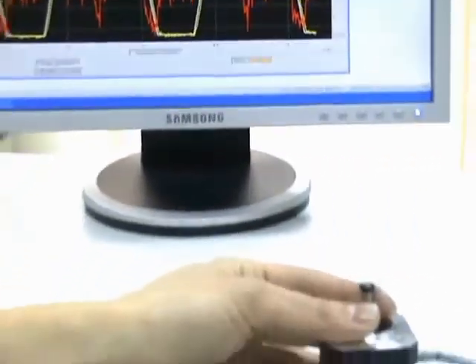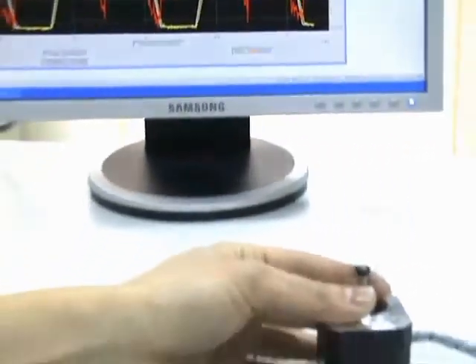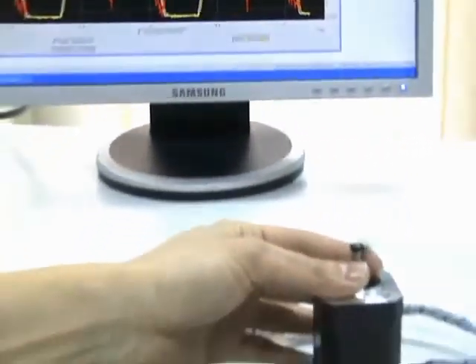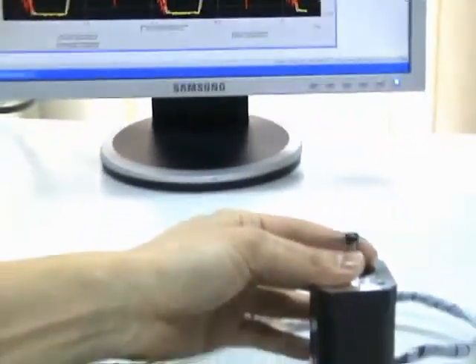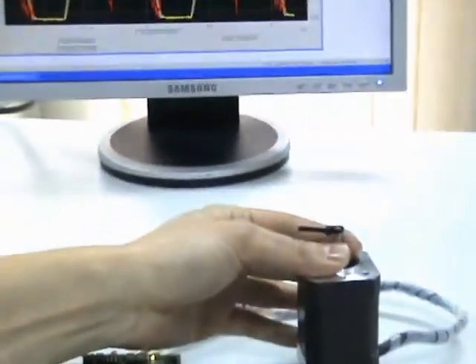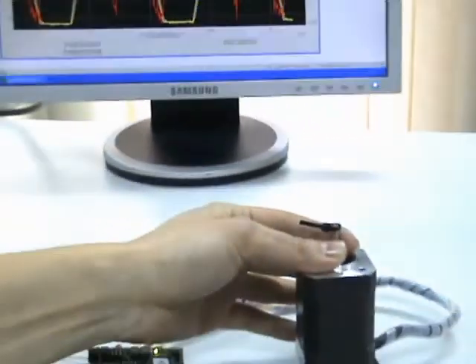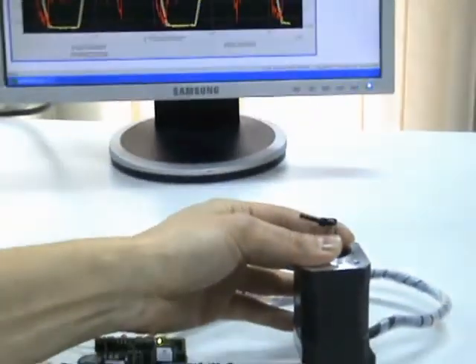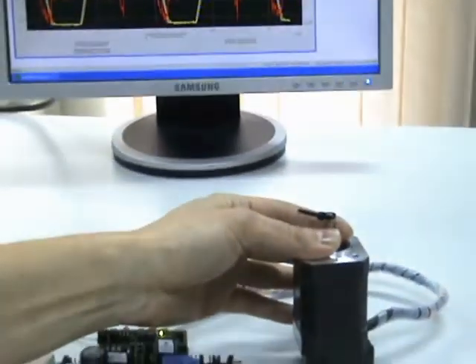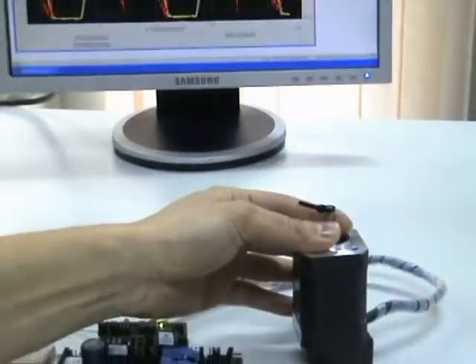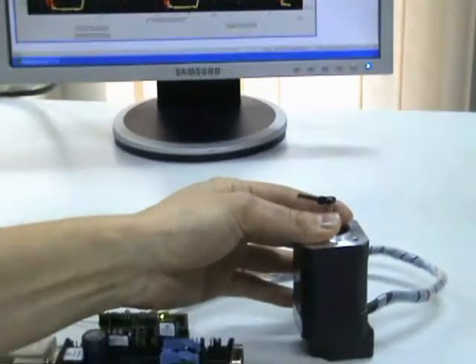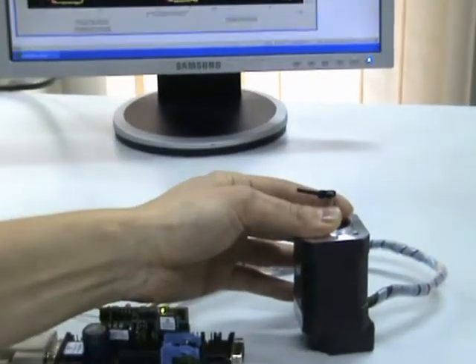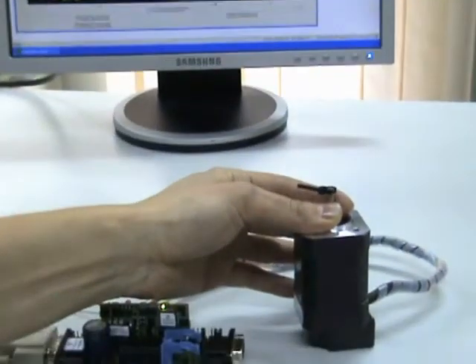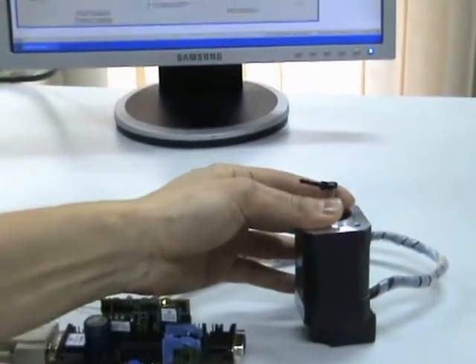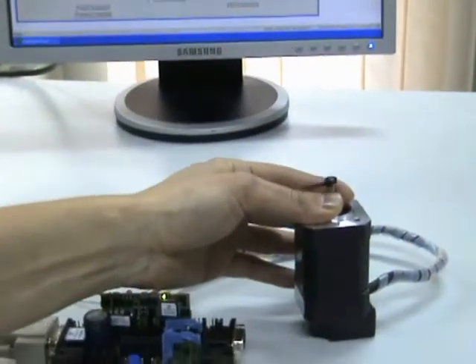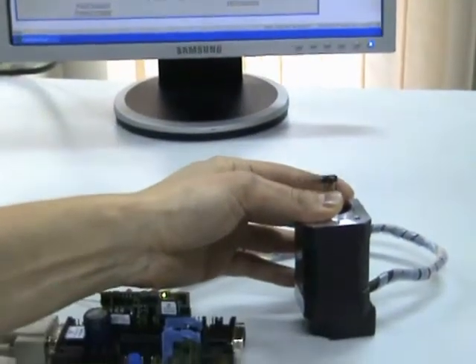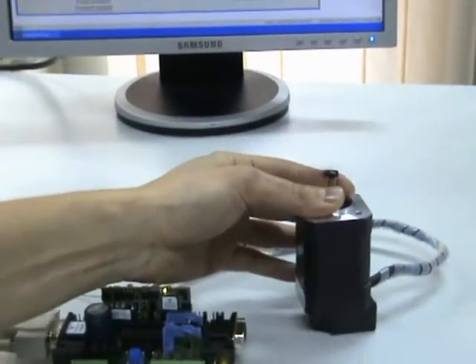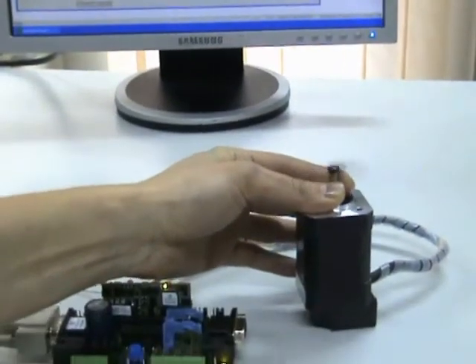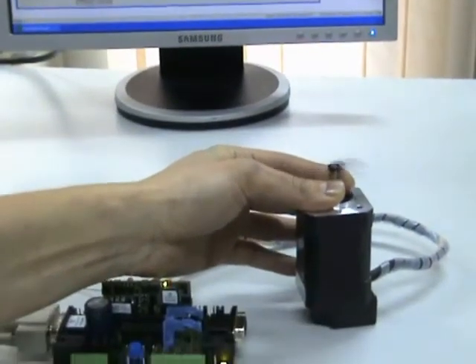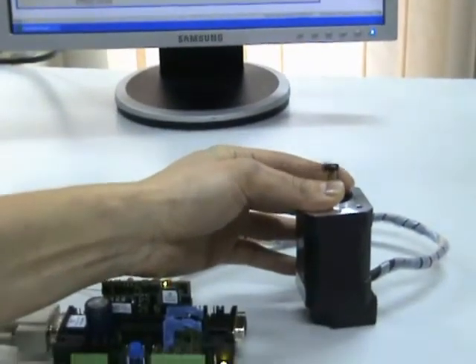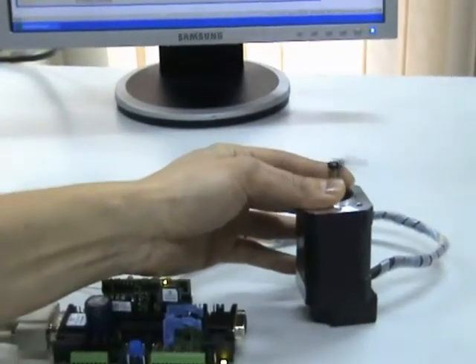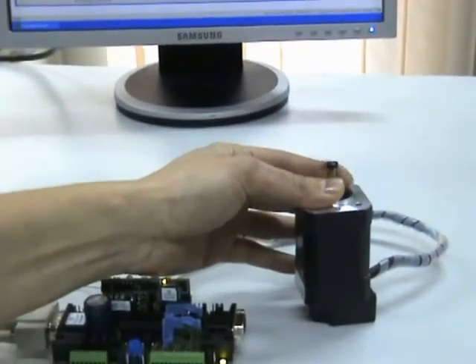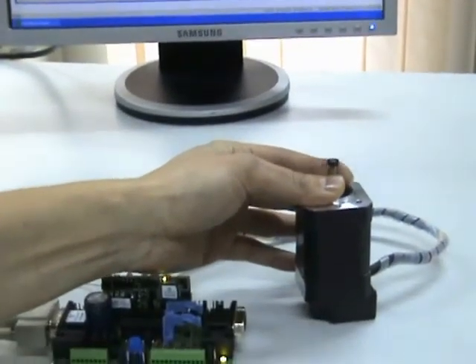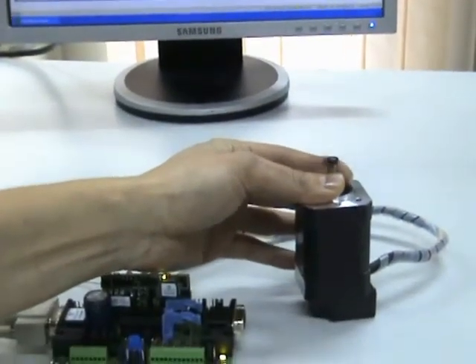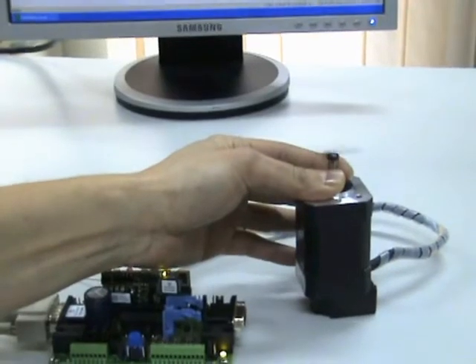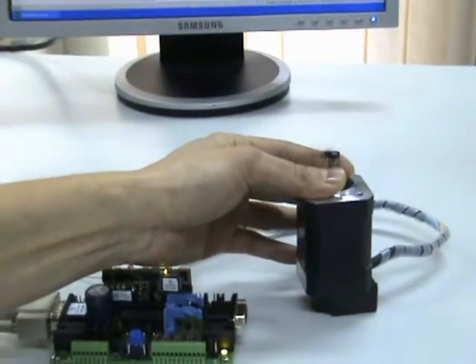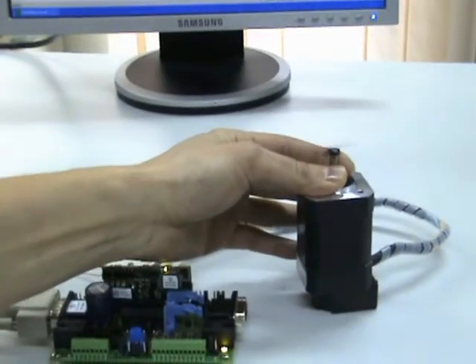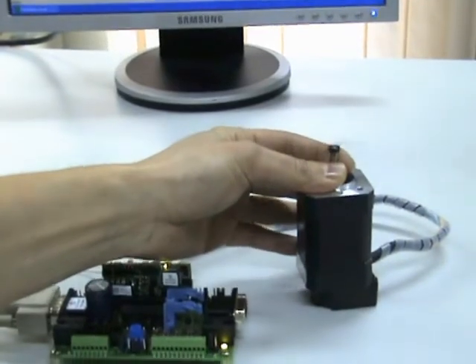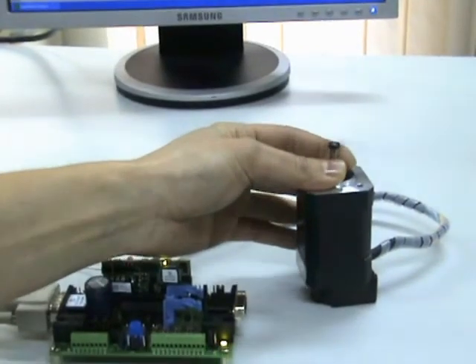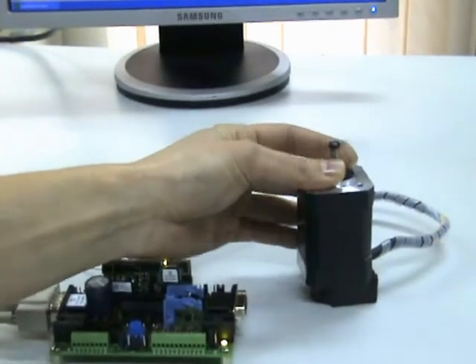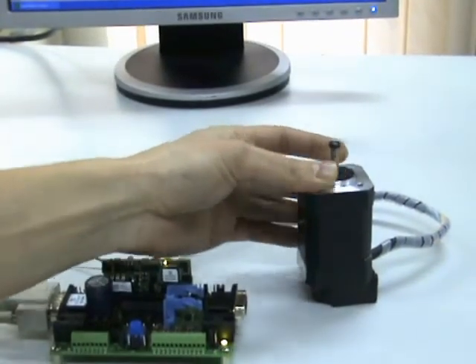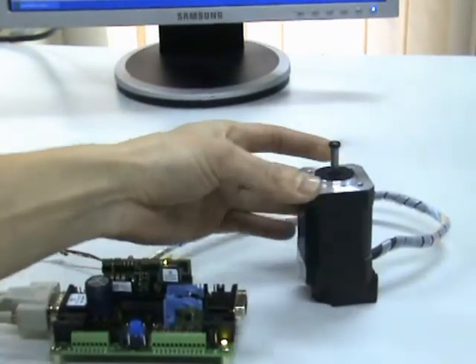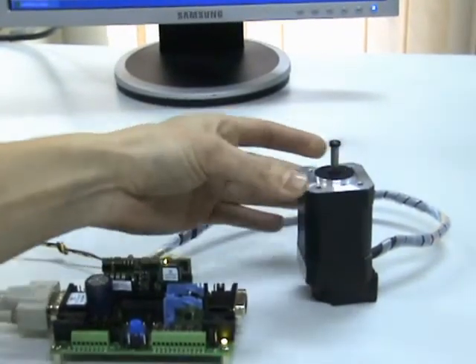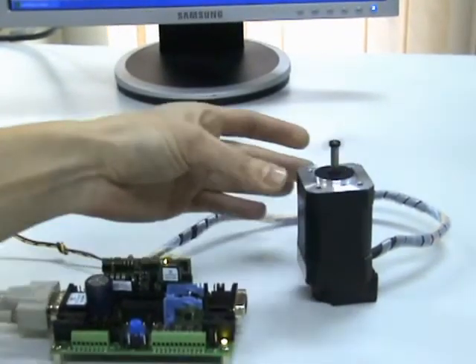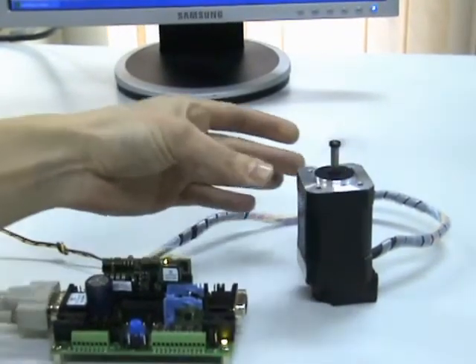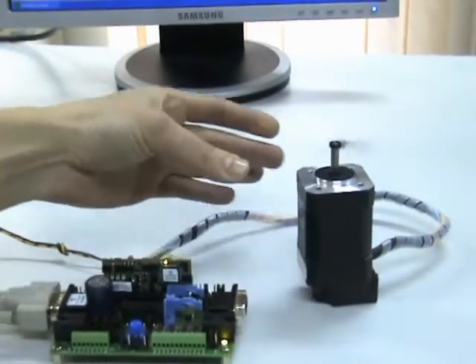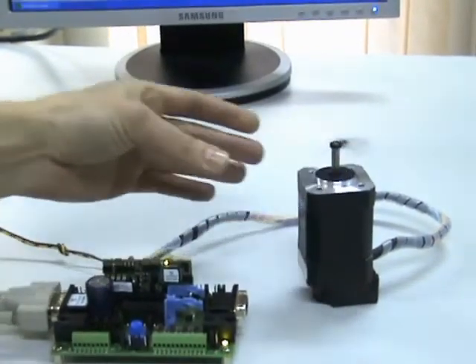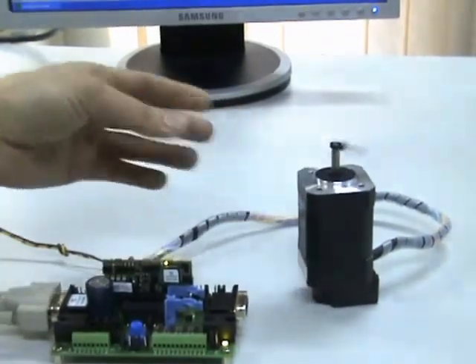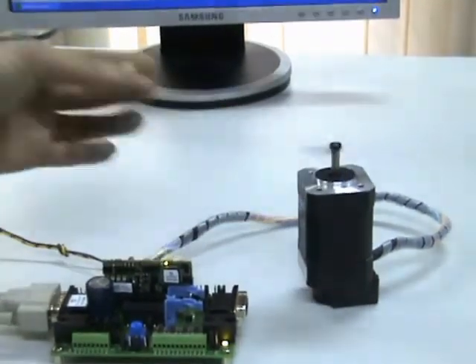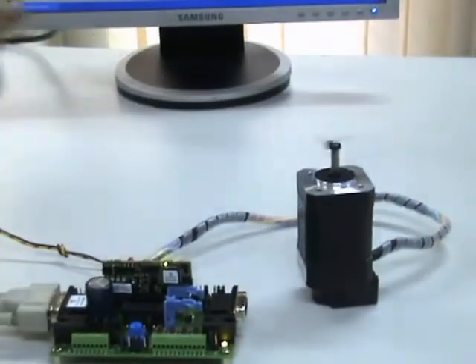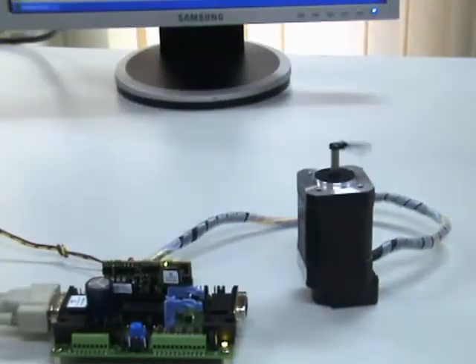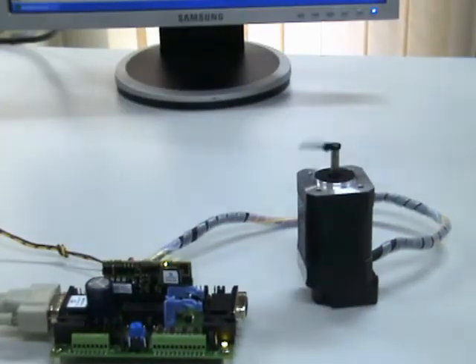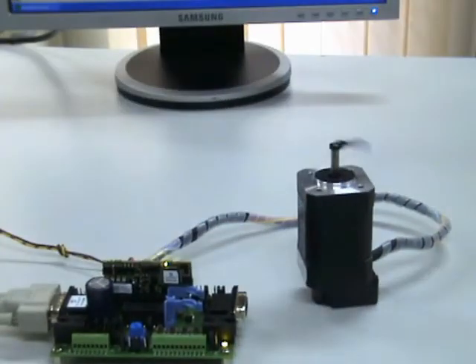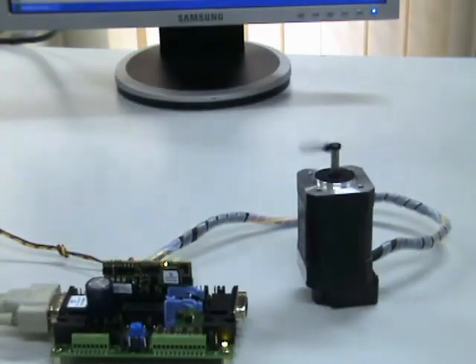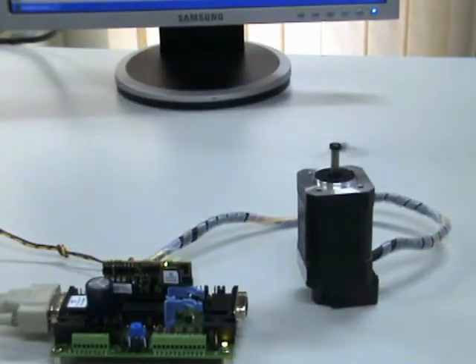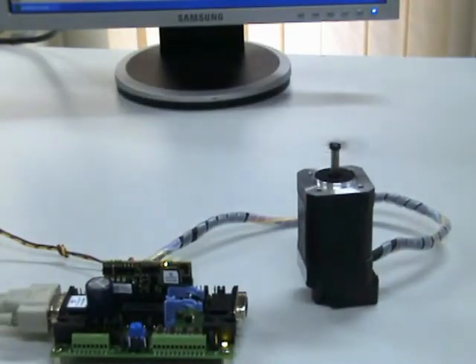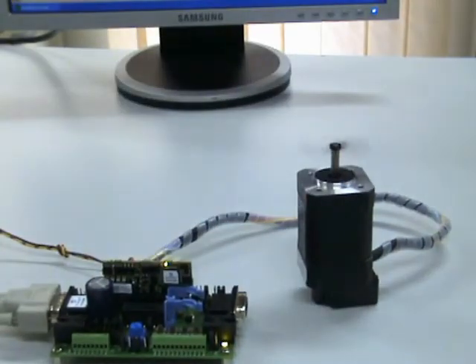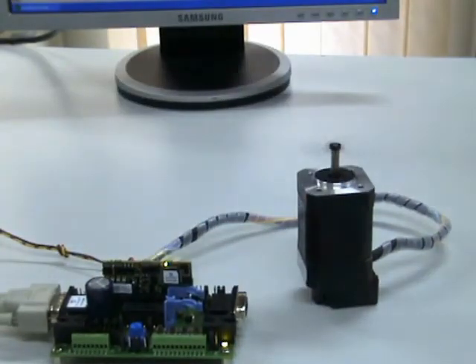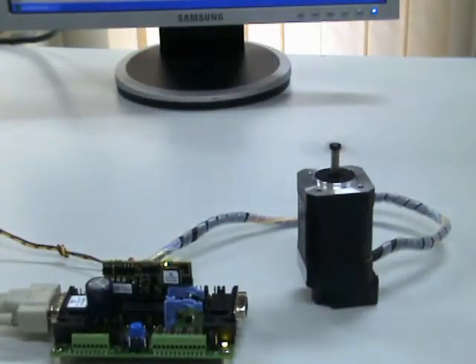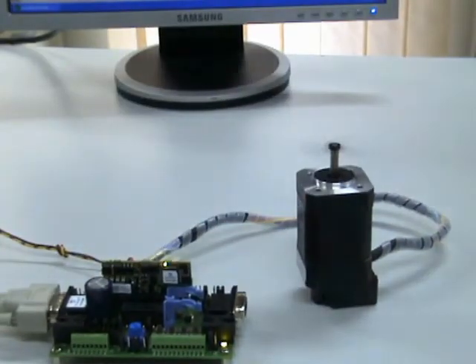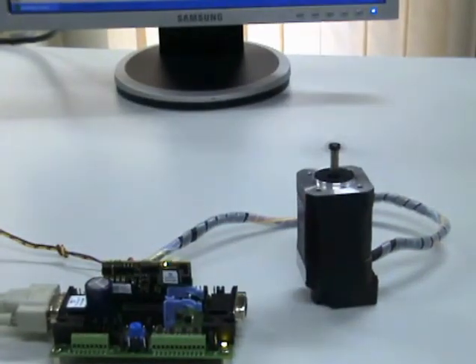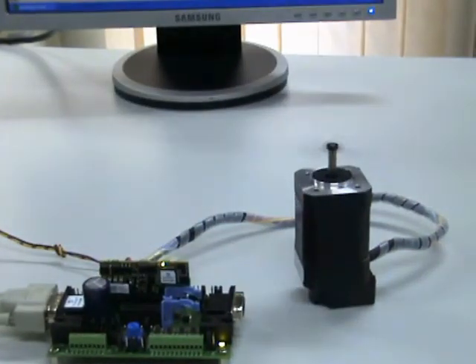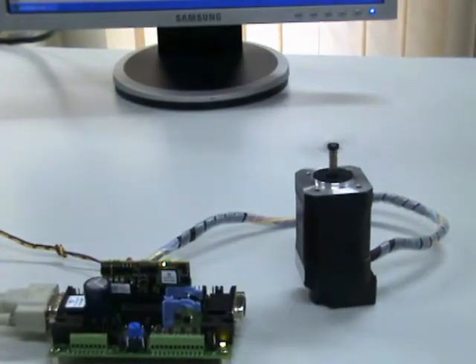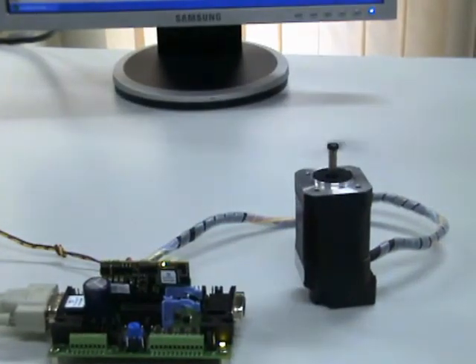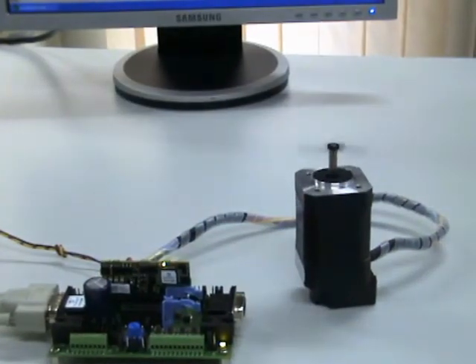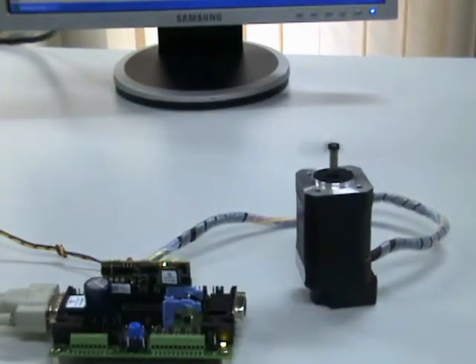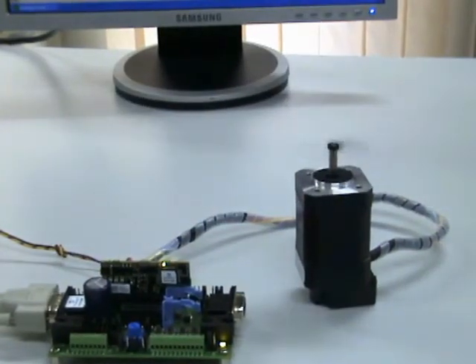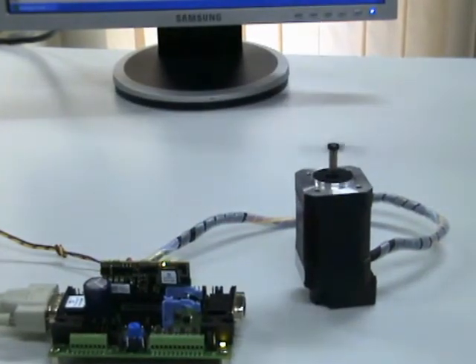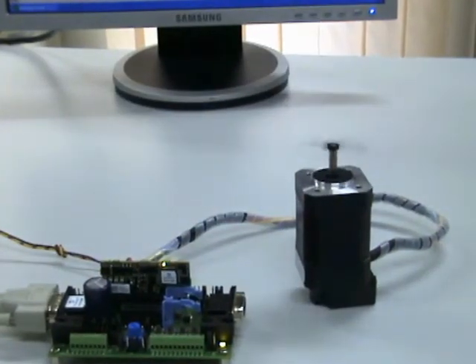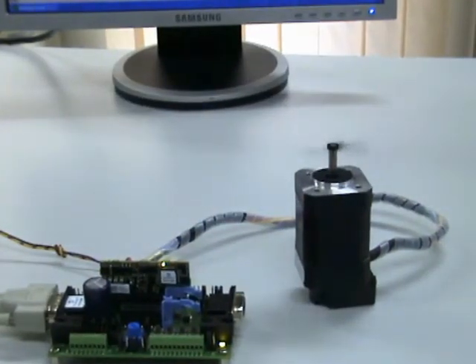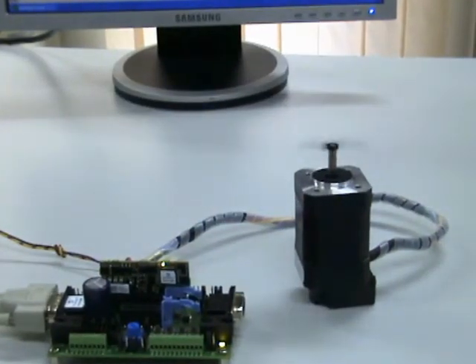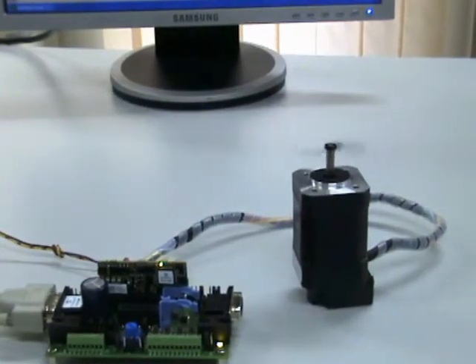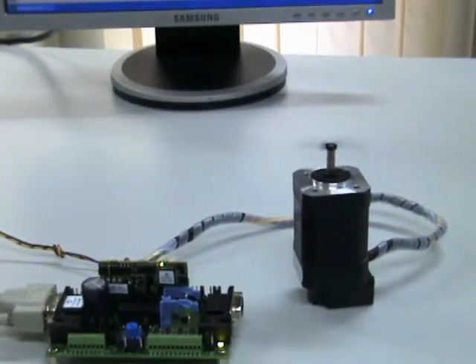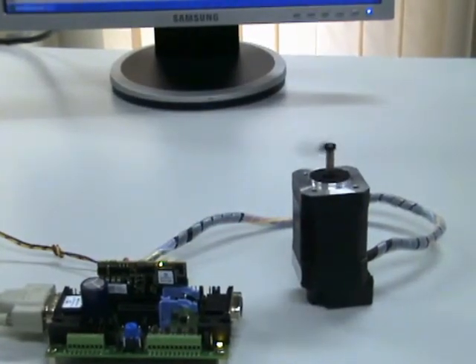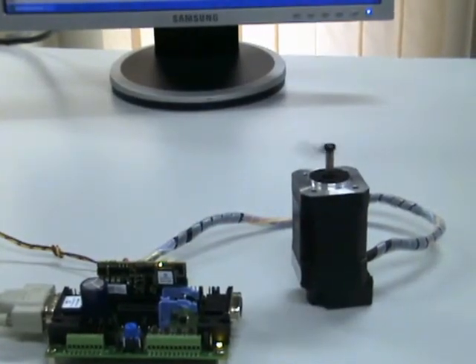If we load the motor, we can see that in dynamic regimes the control is maintained.